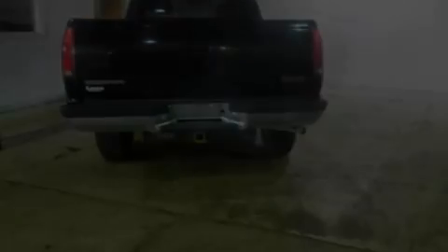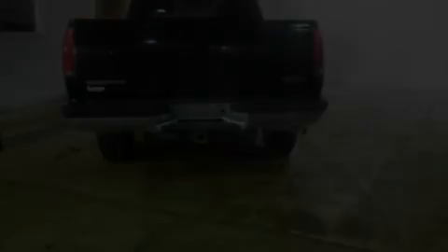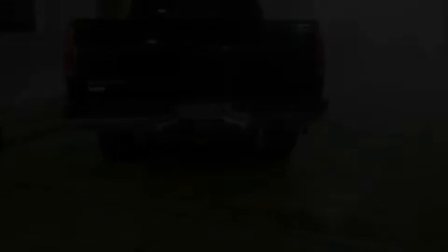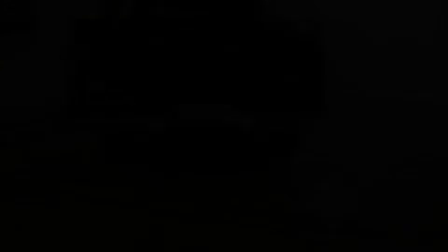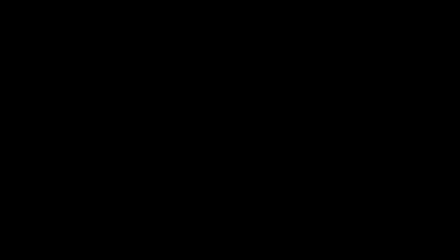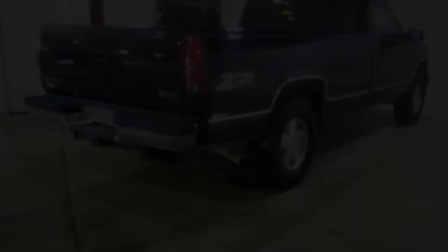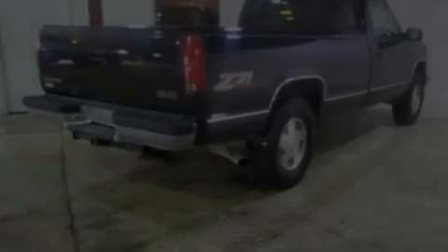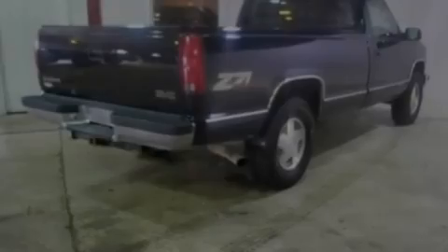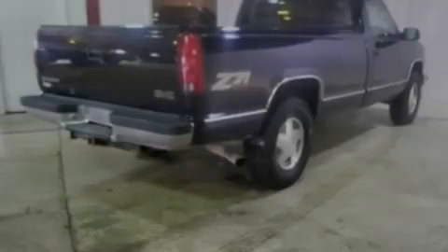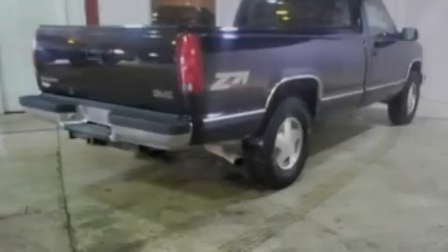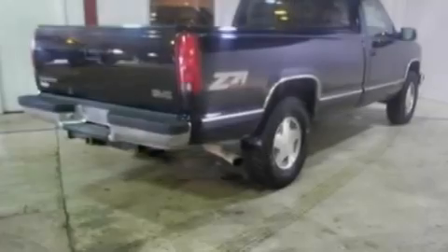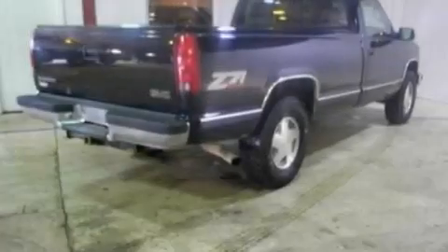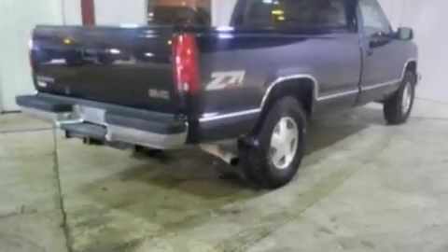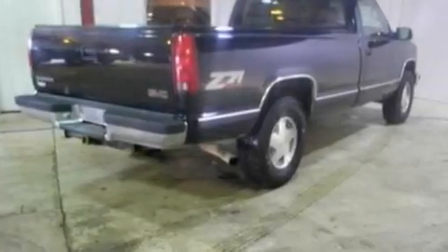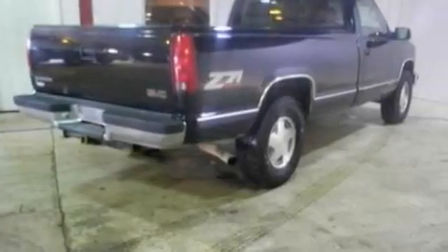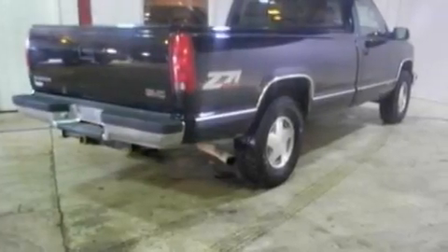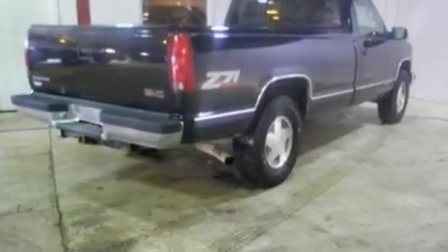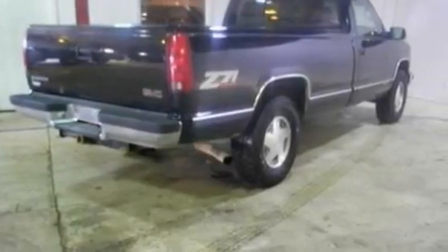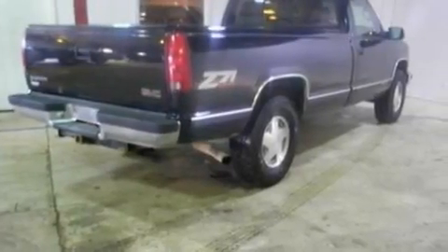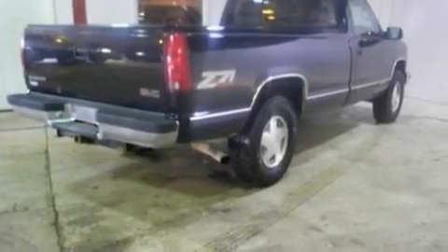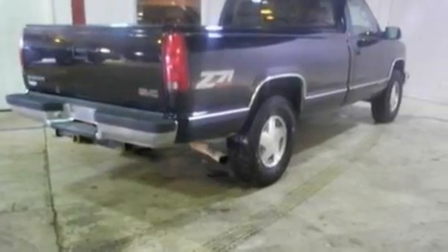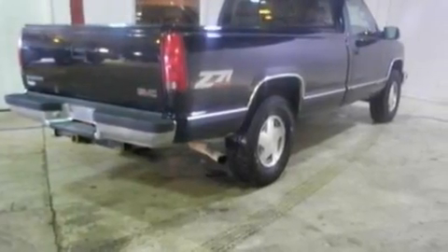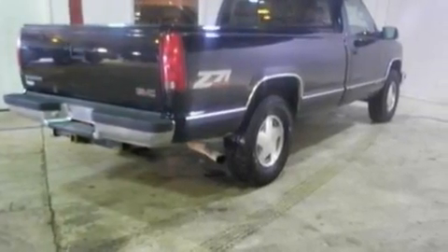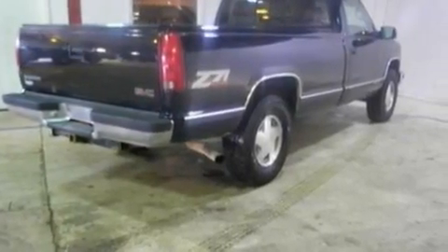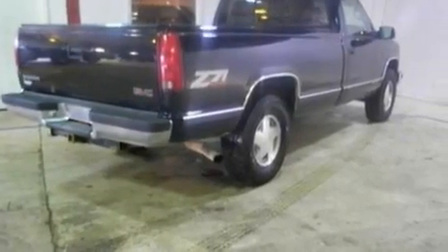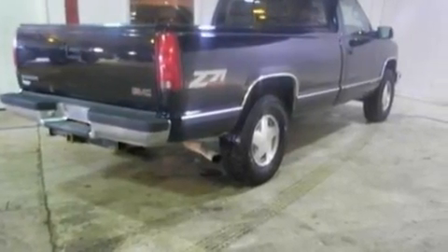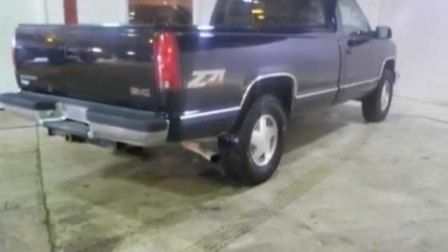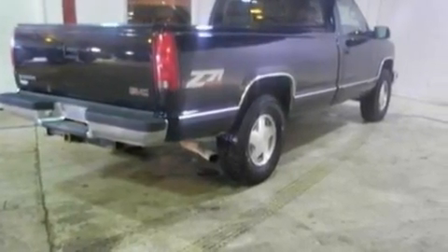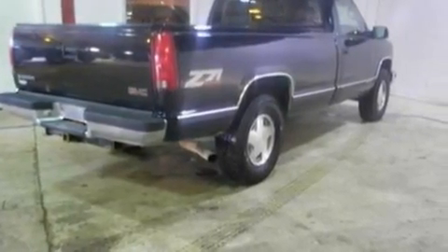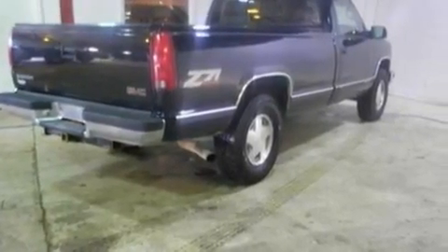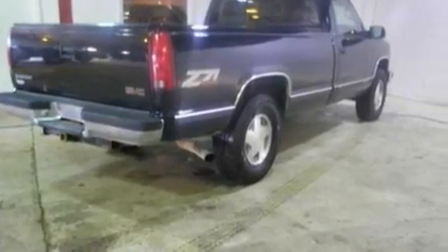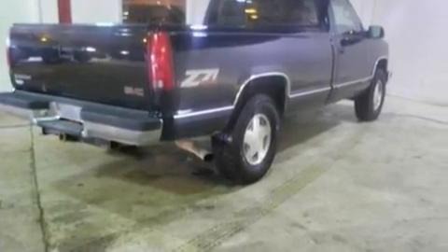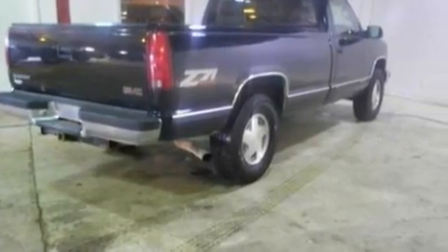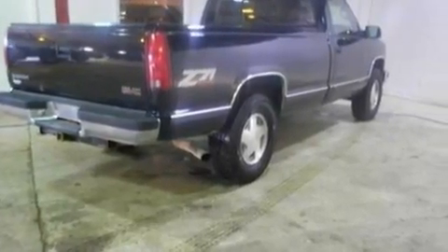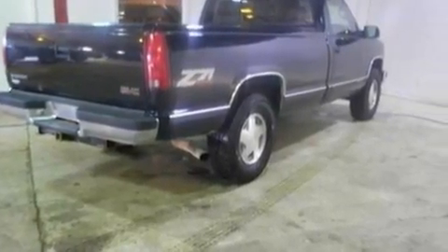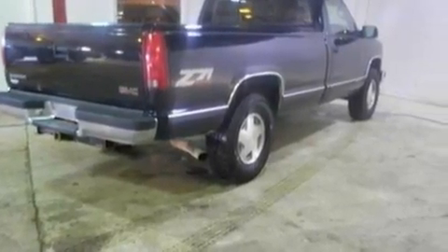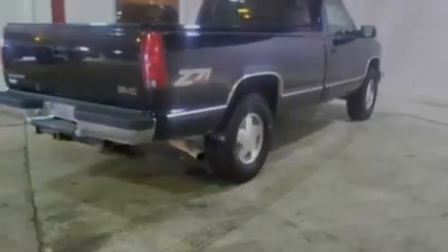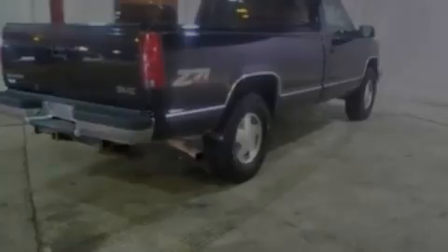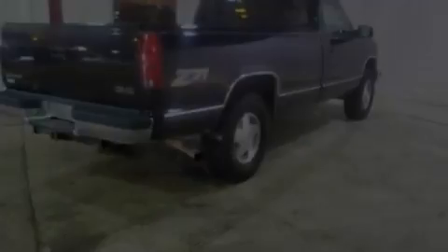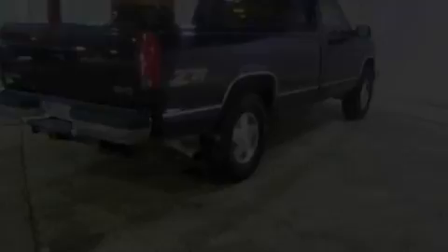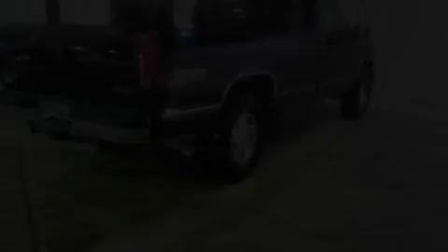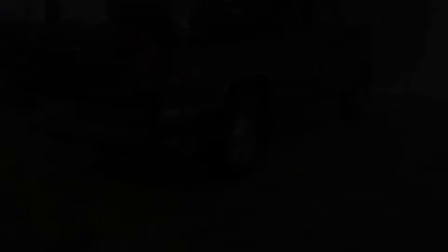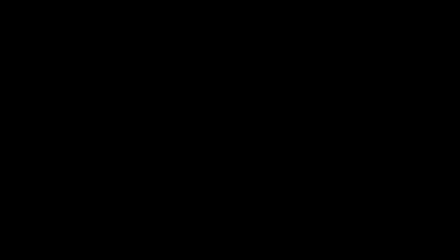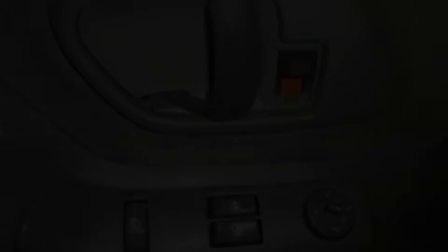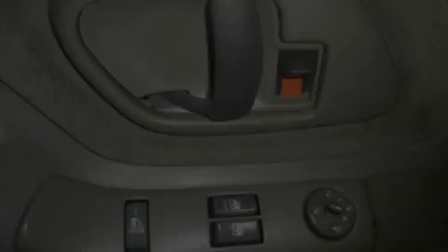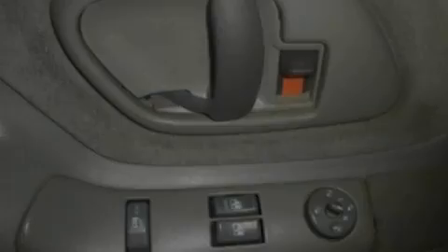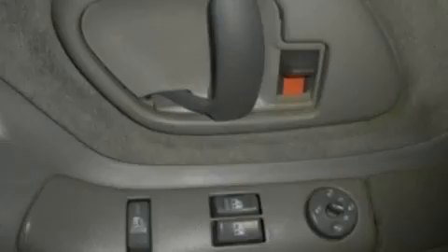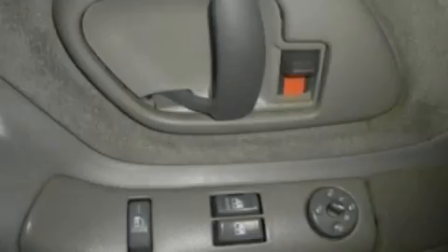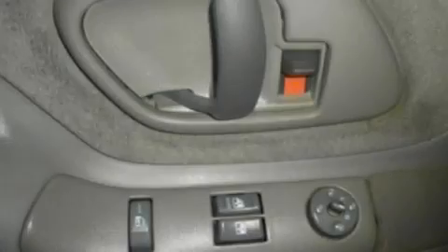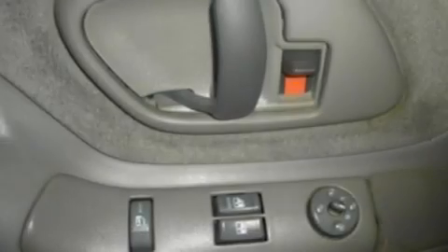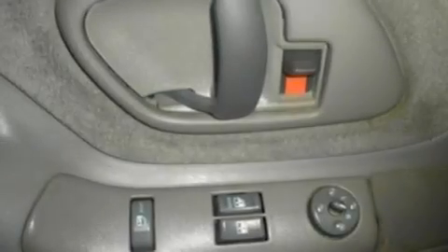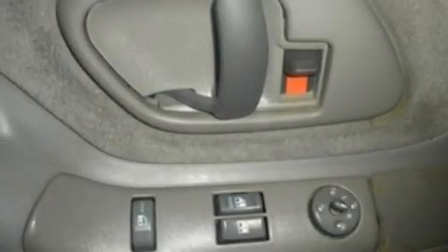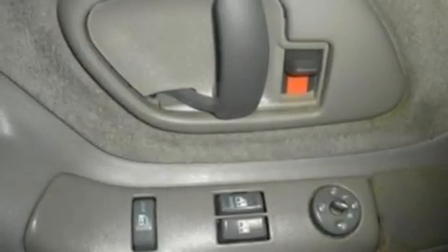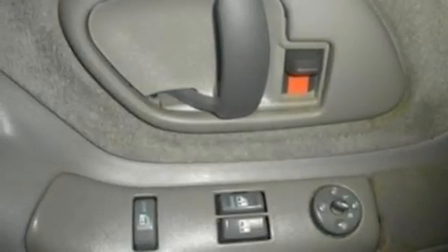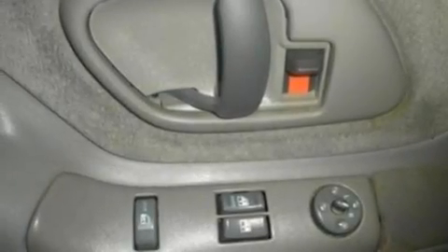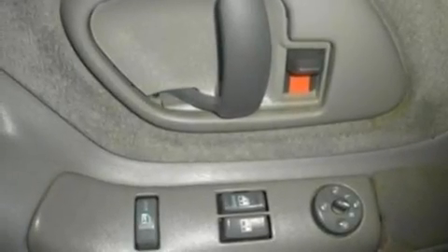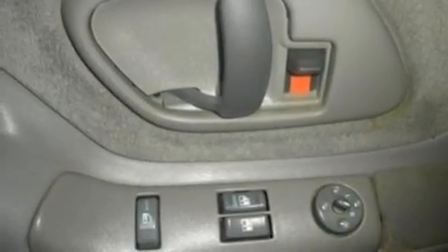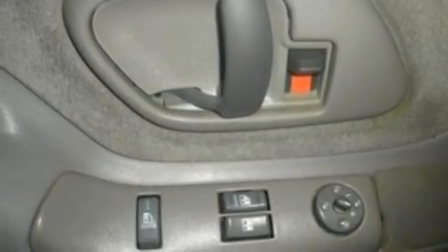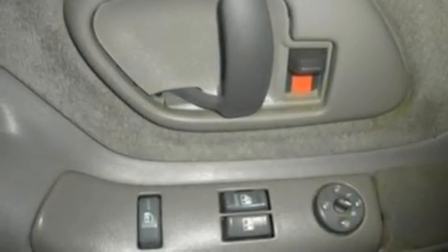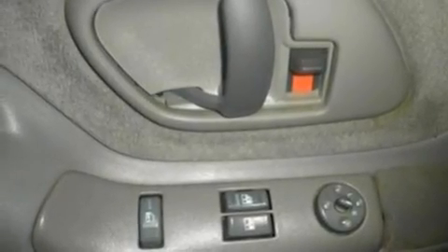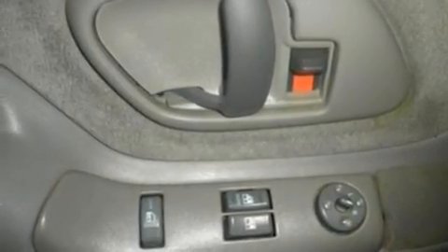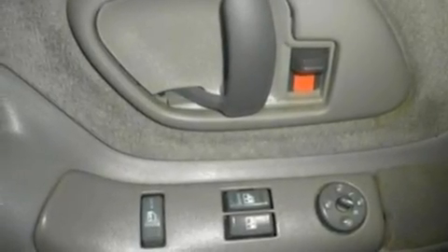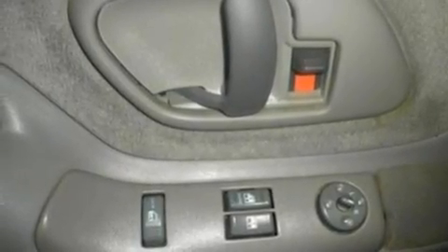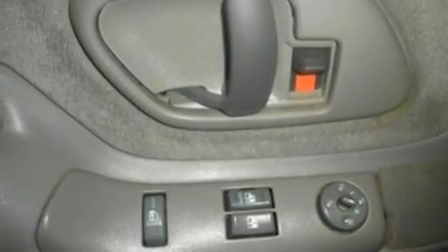Additional features include an engine immobilizer theft deterrent system, an anti-lock braking system, a CD player, and this GMC also features an off-road package.